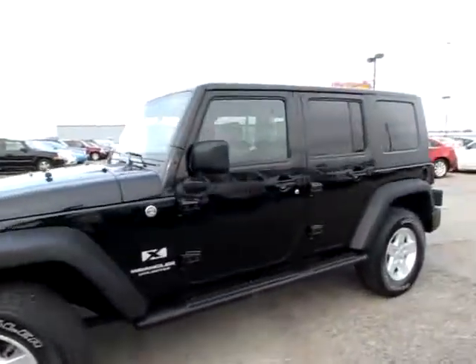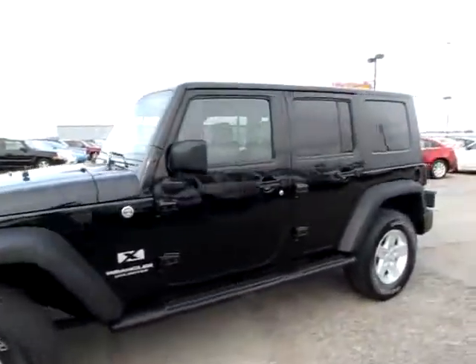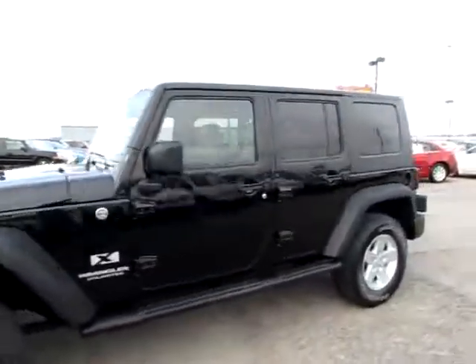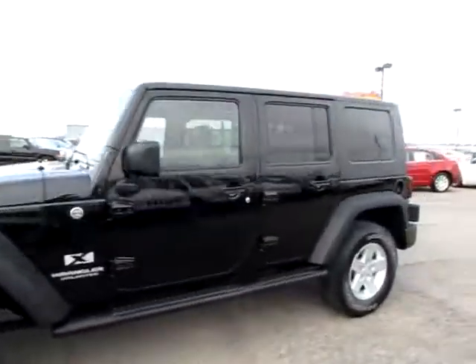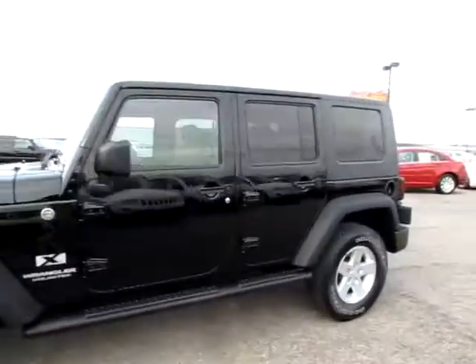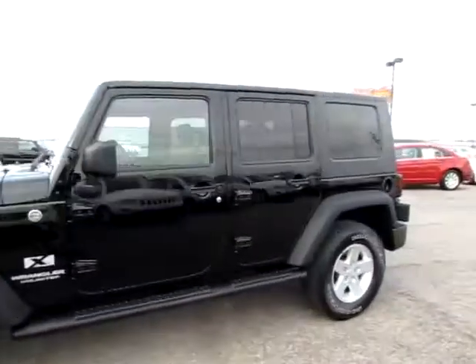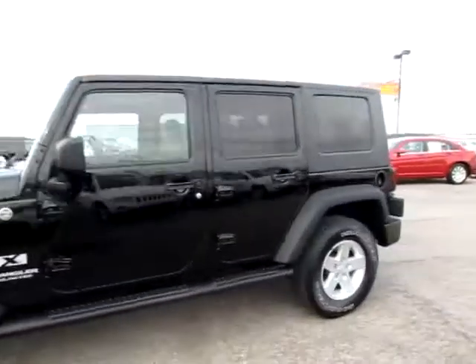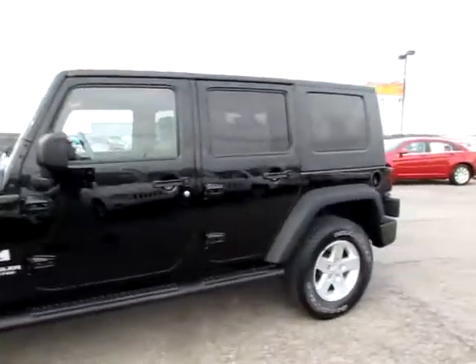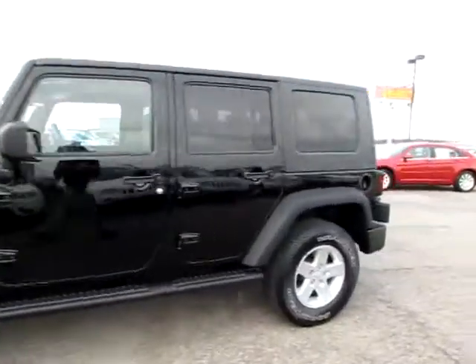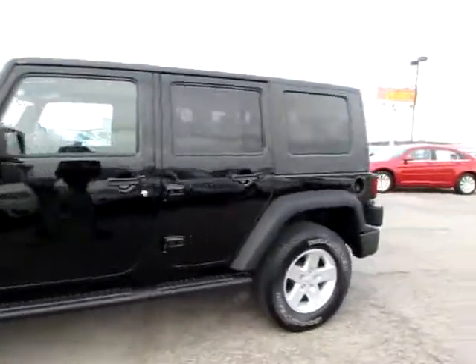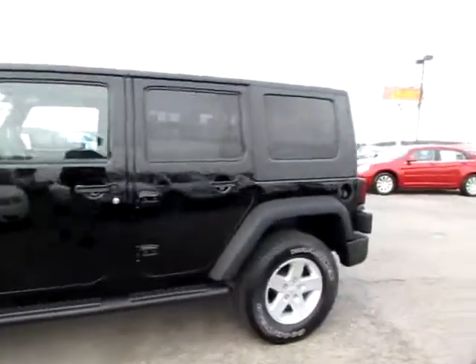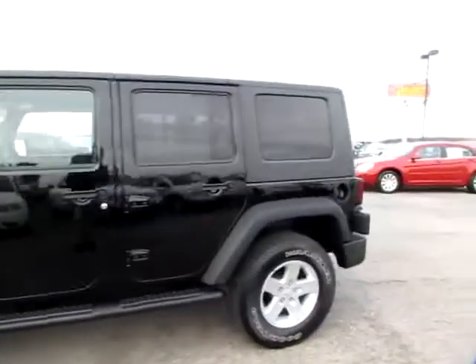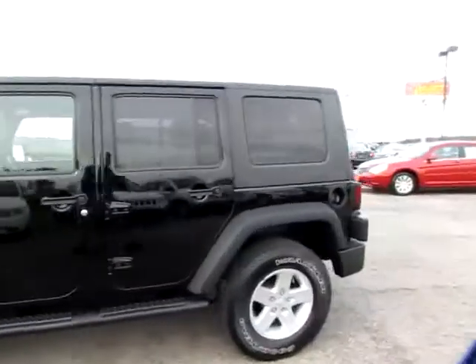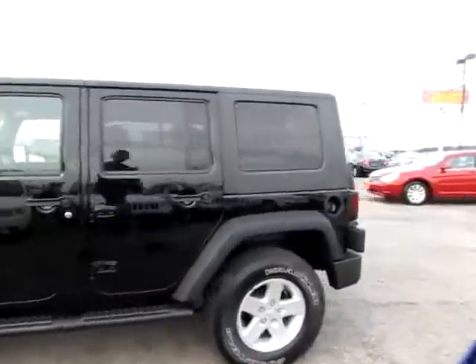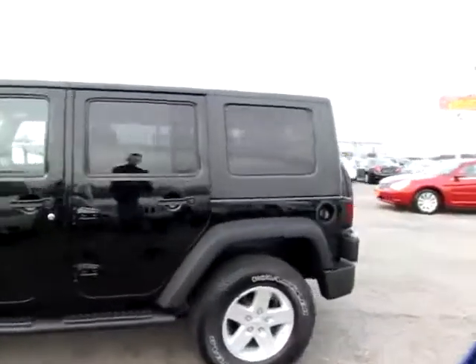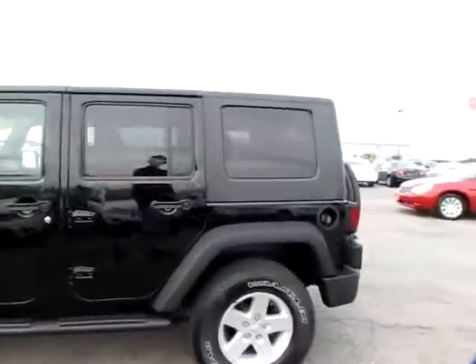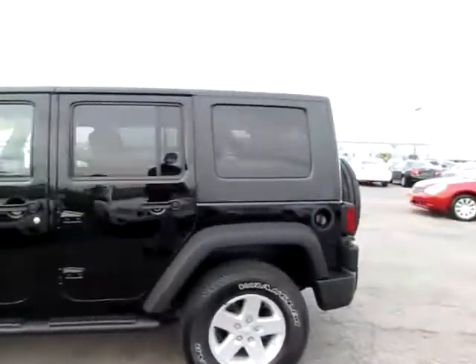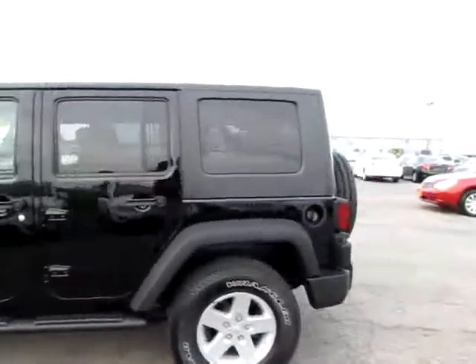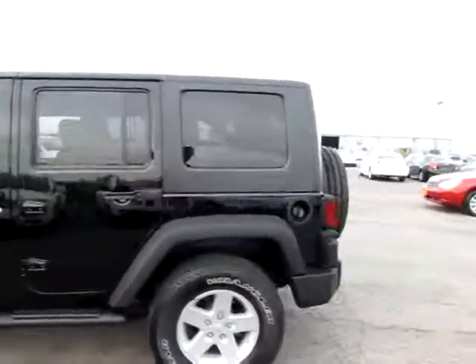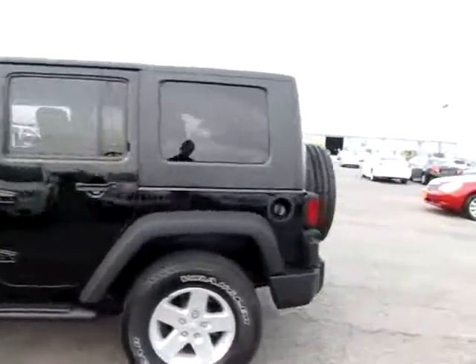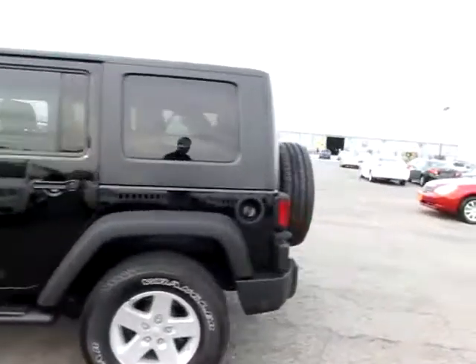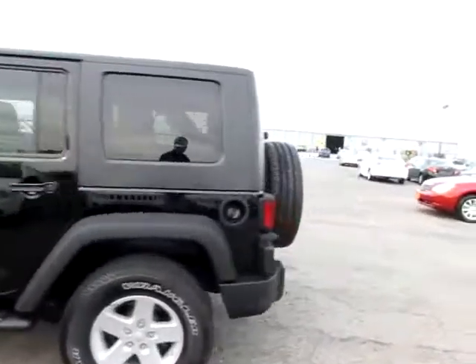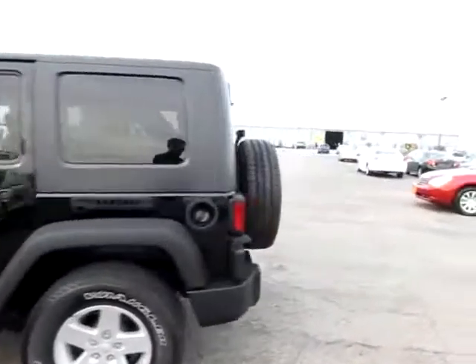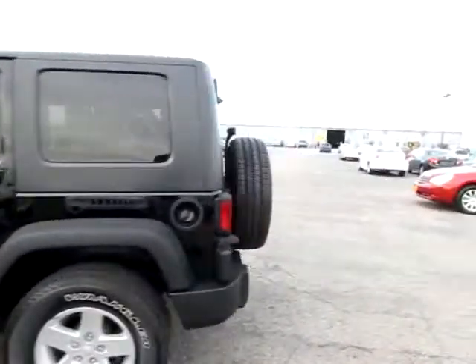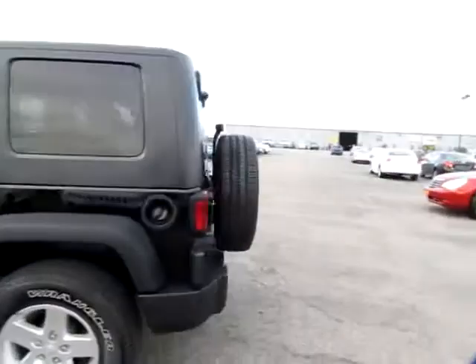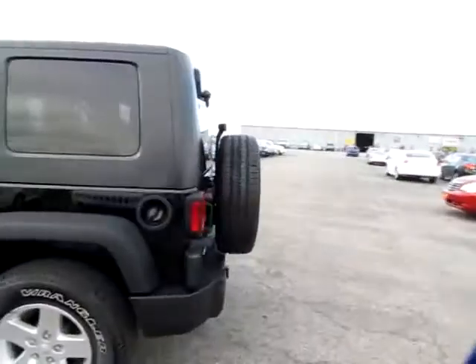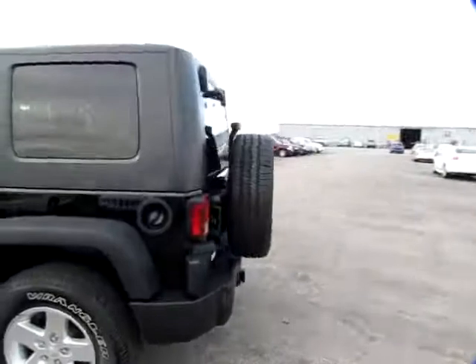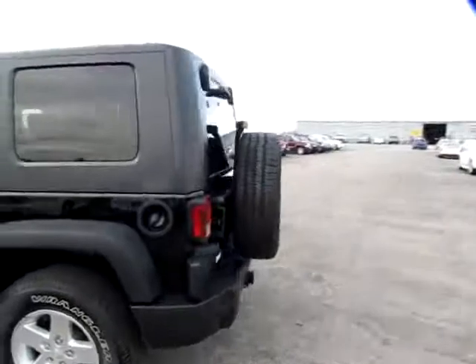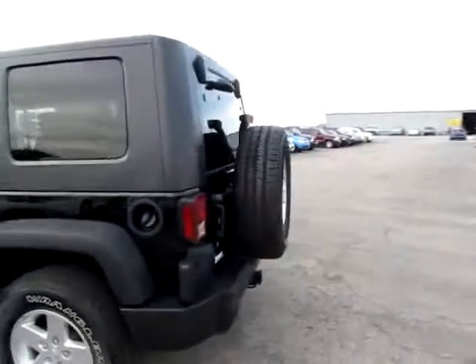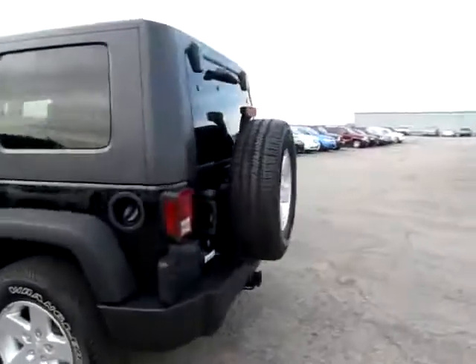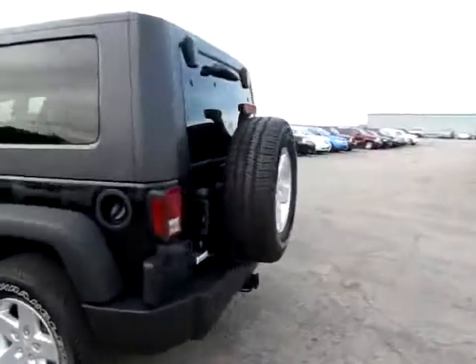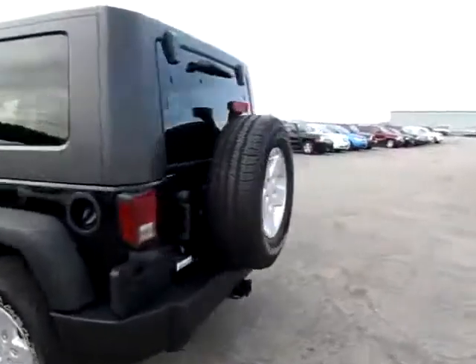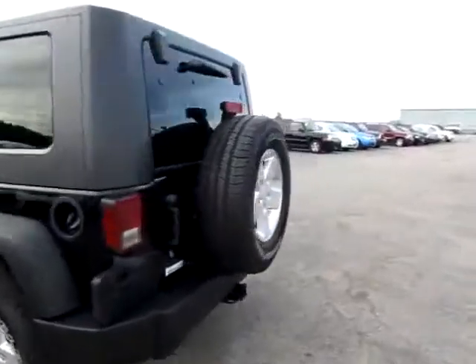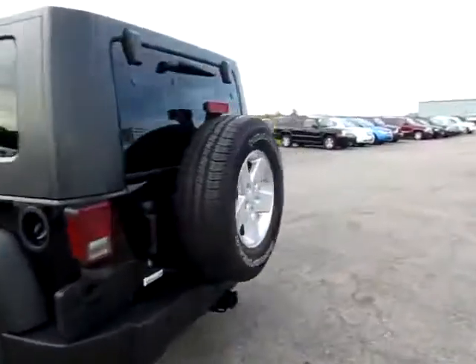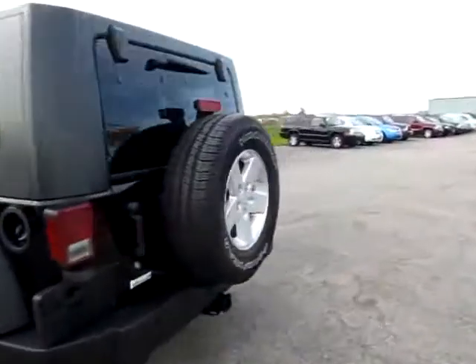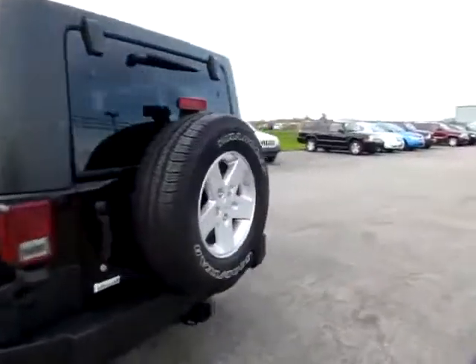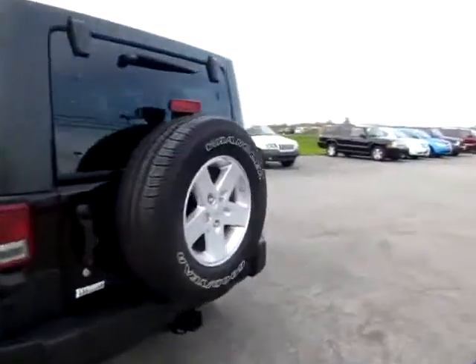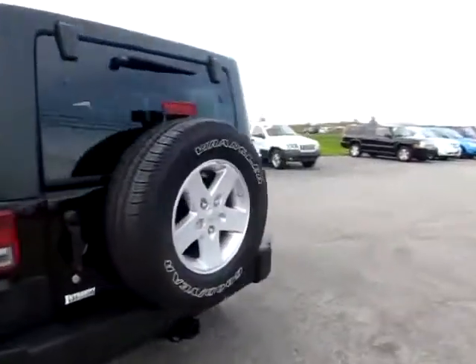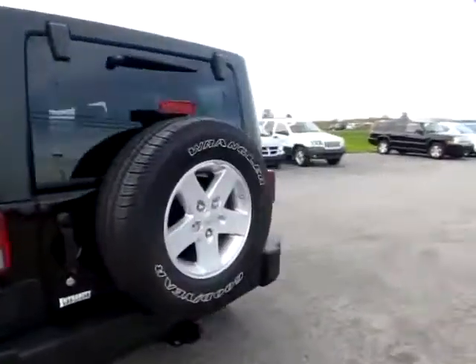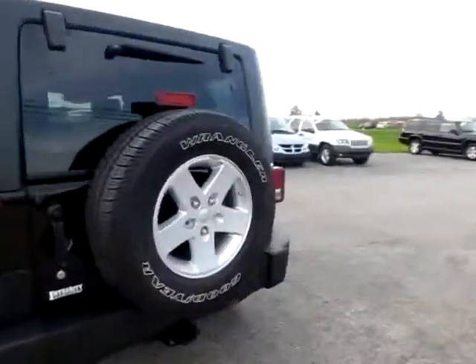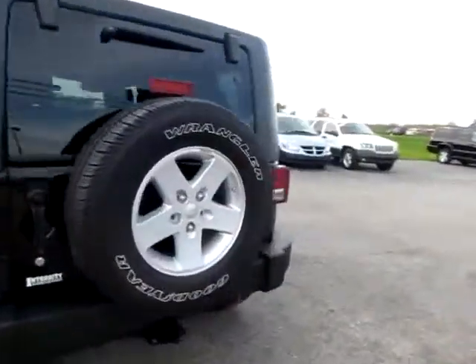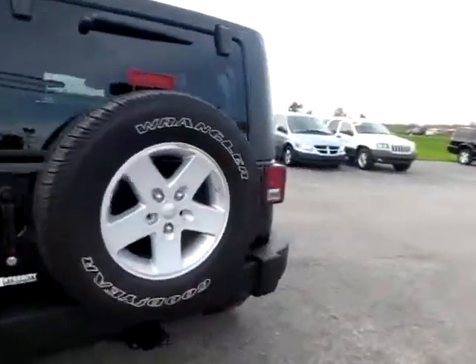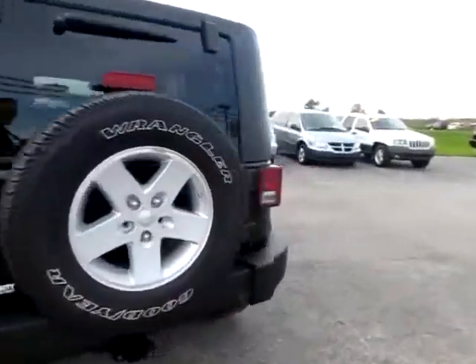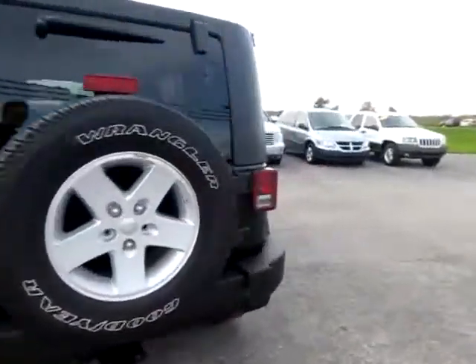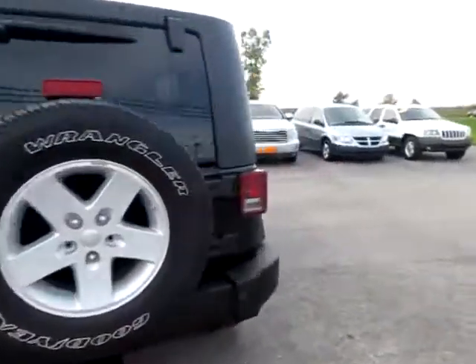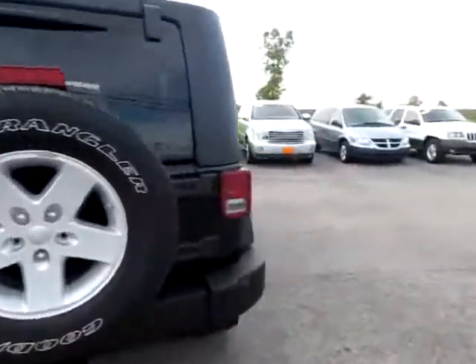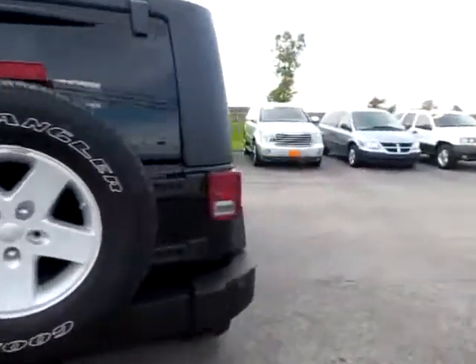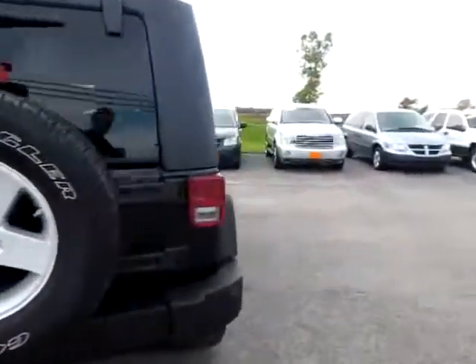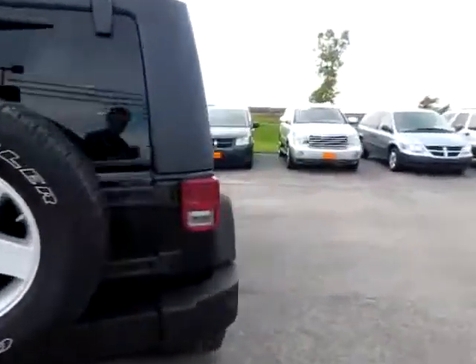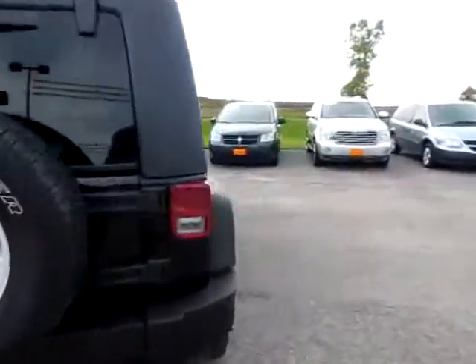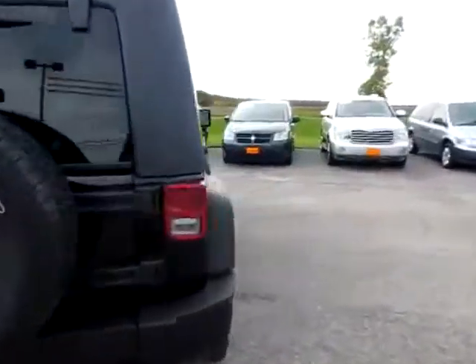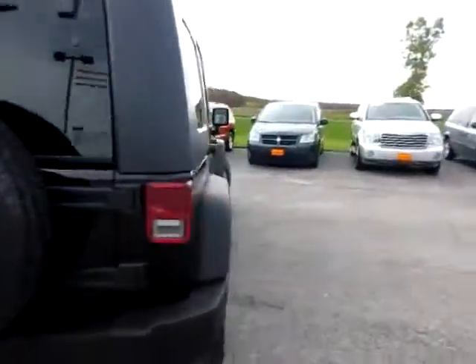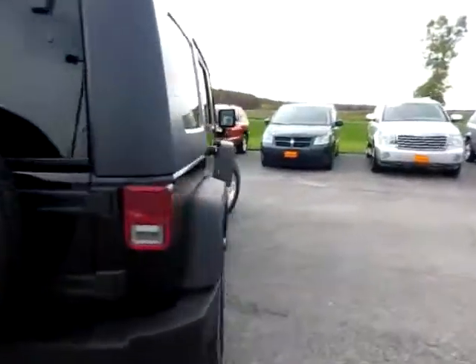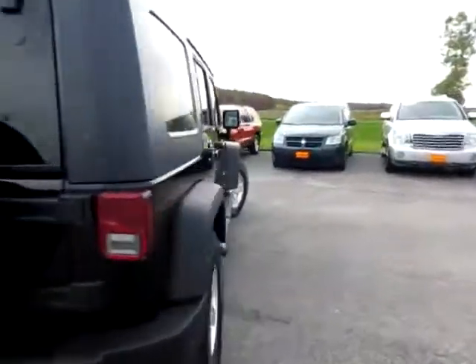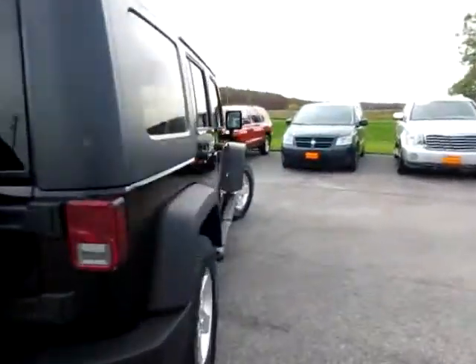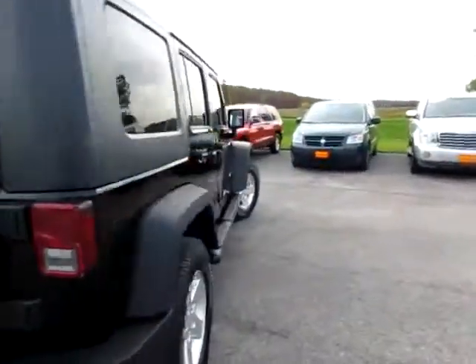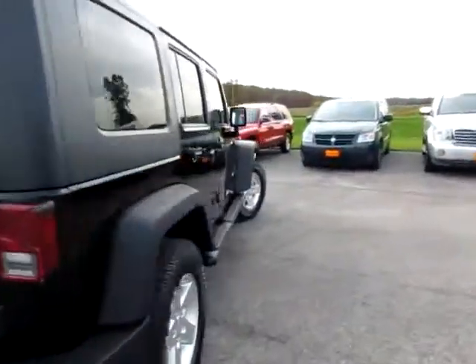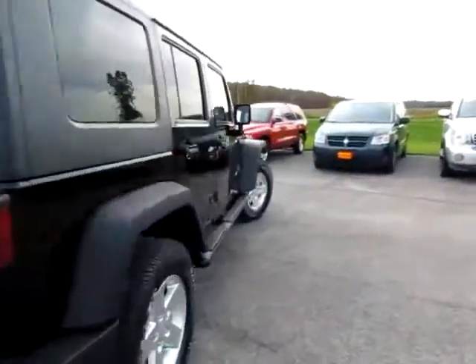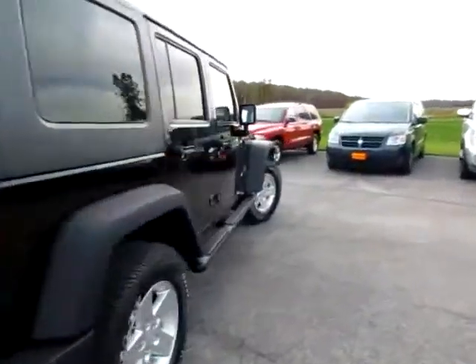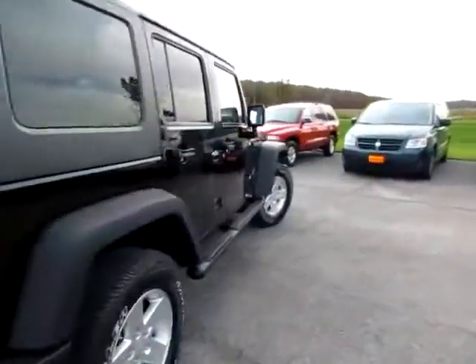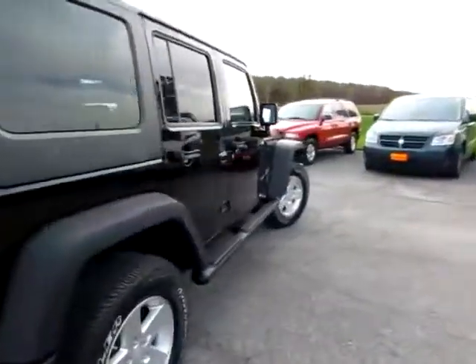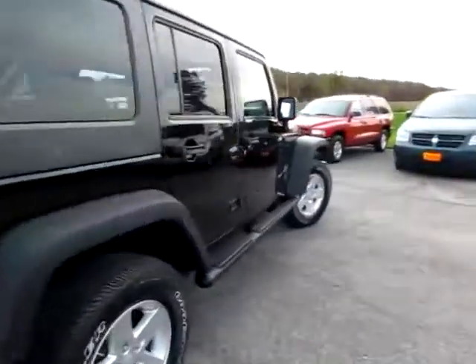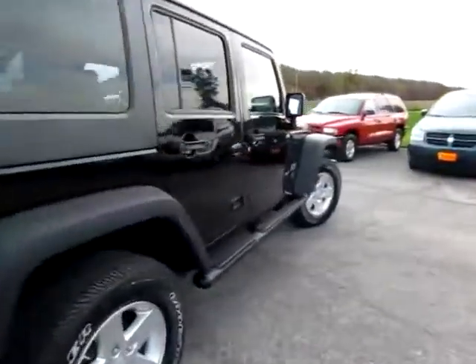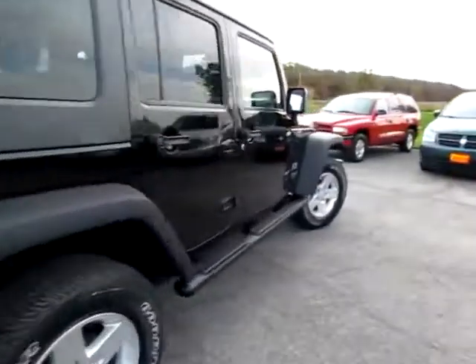This is a 2008 Jeep Wrangler Unlimited. It's trail rated, X-Edition.